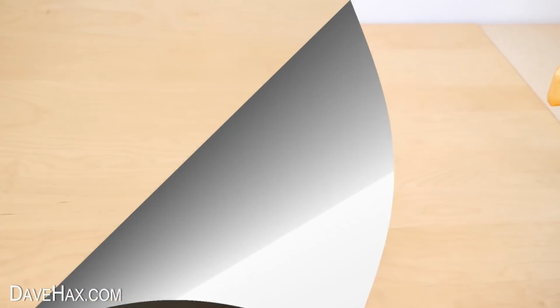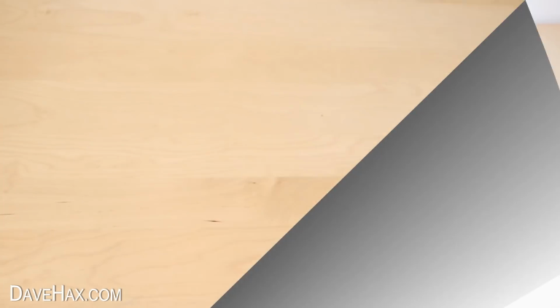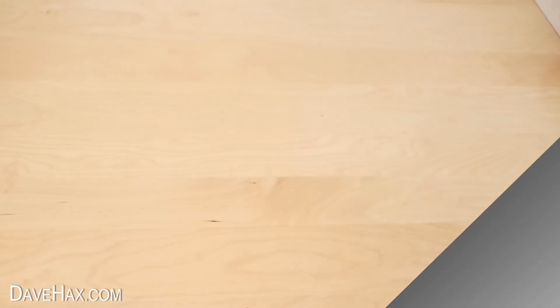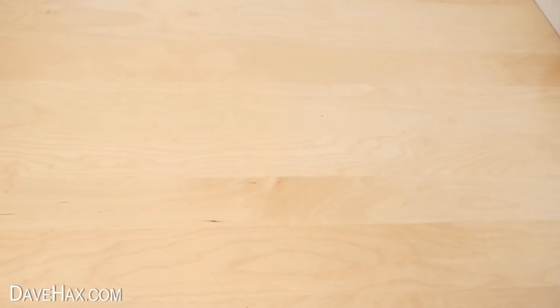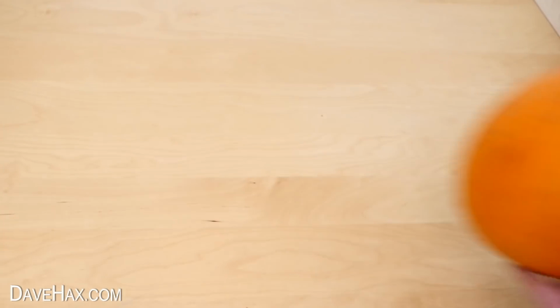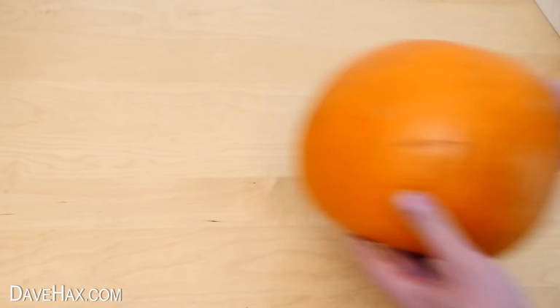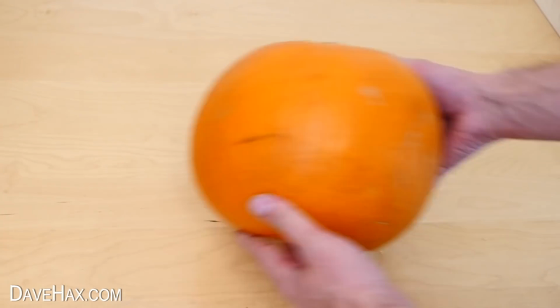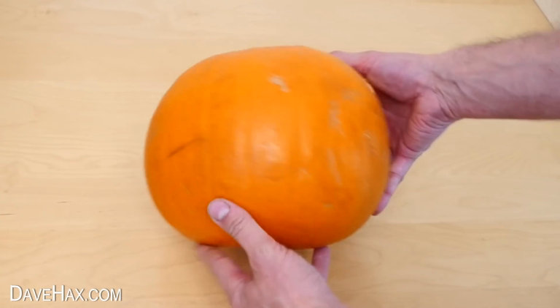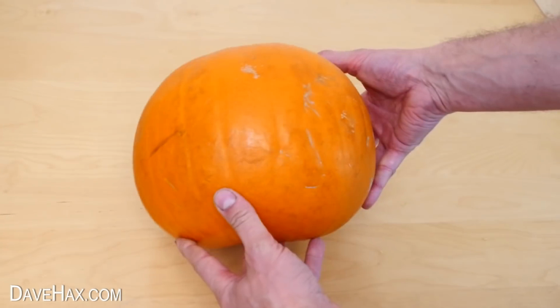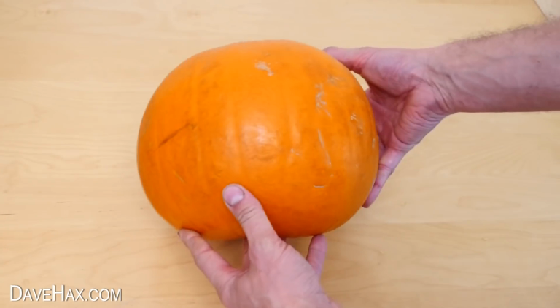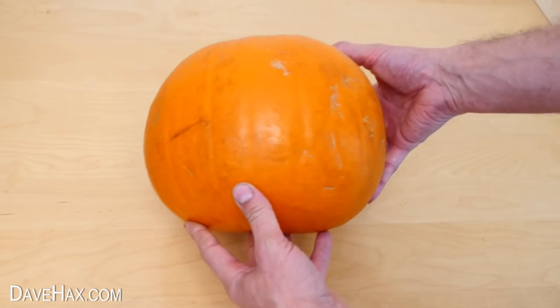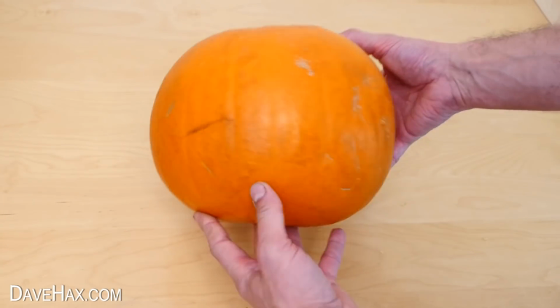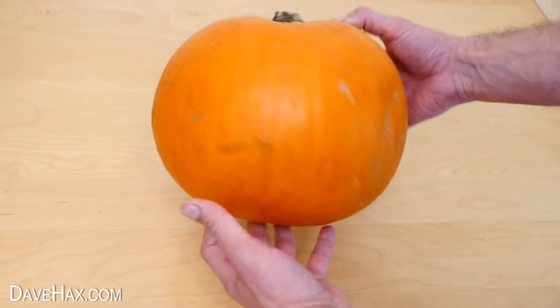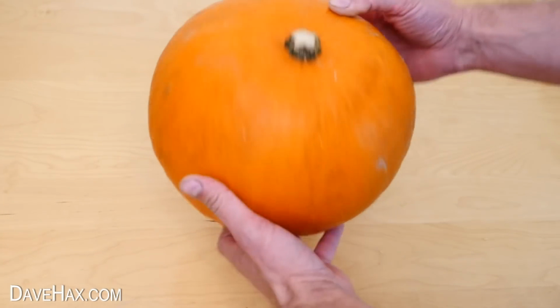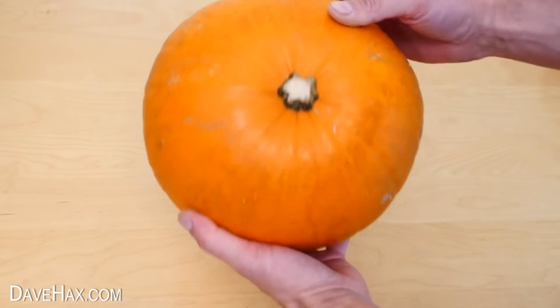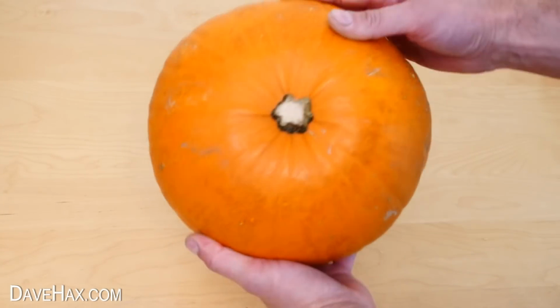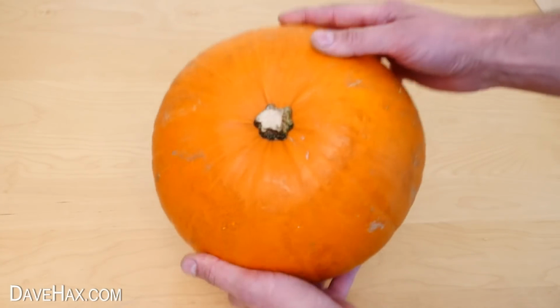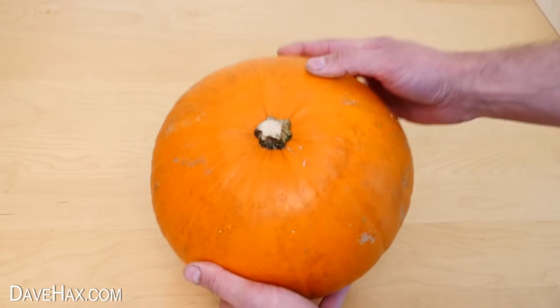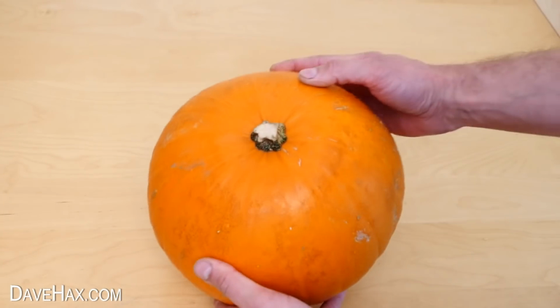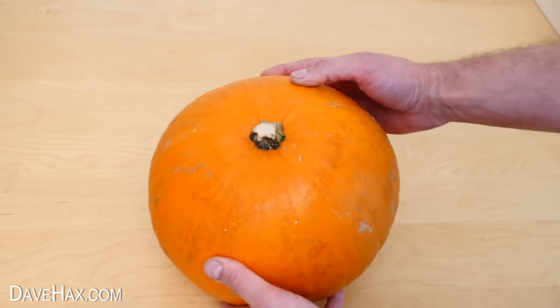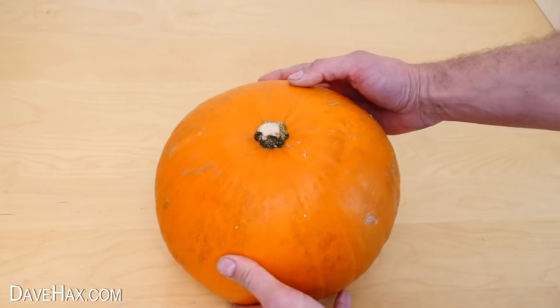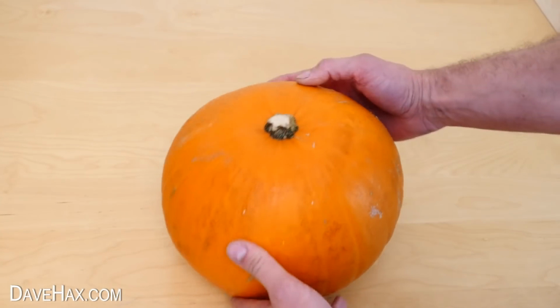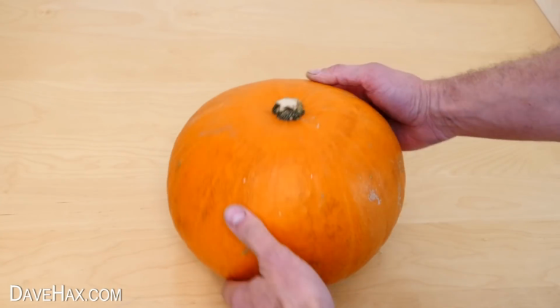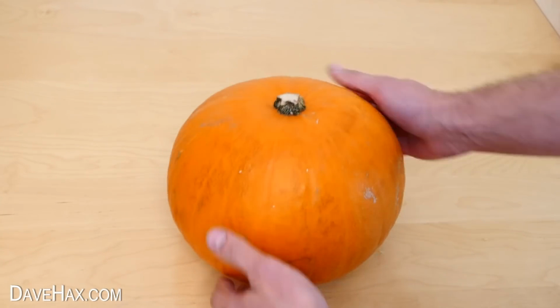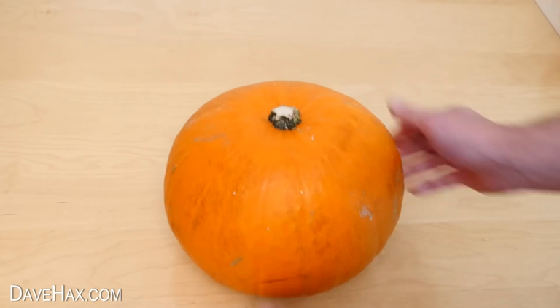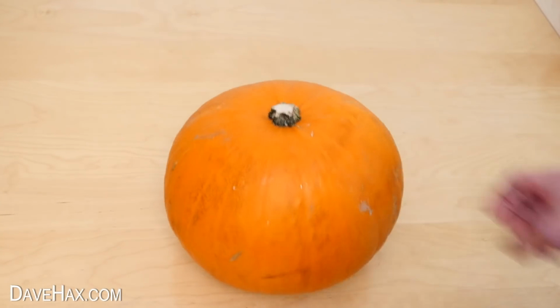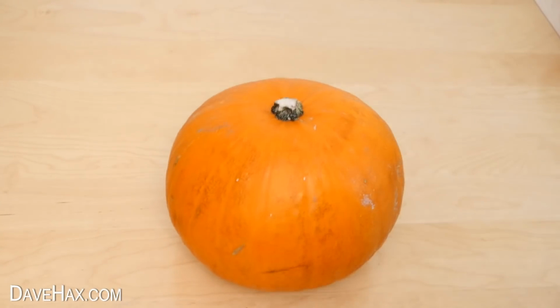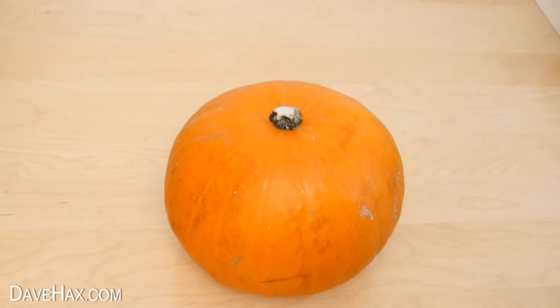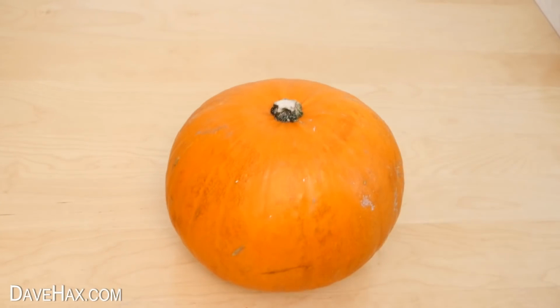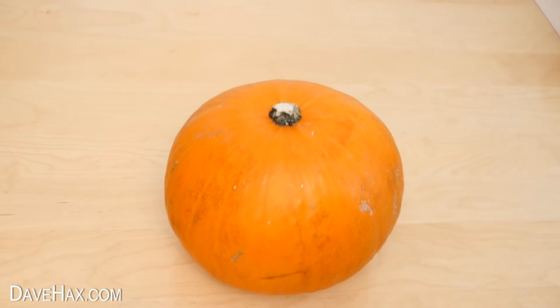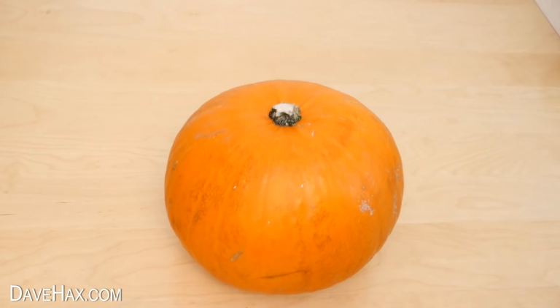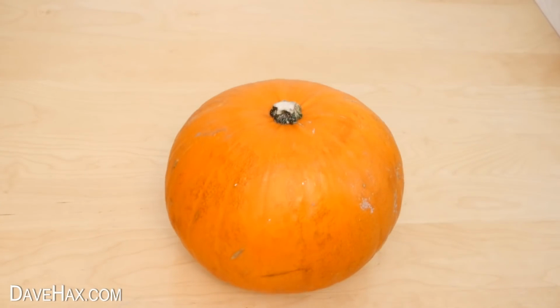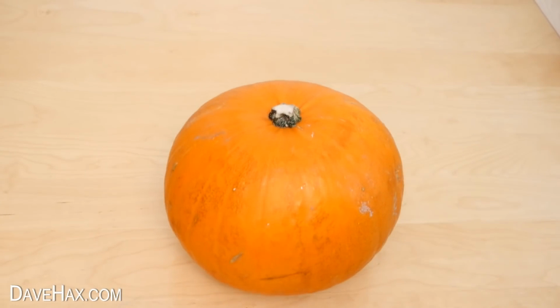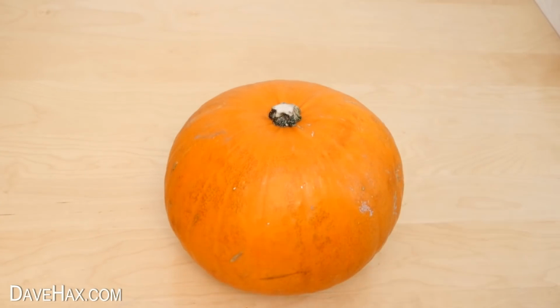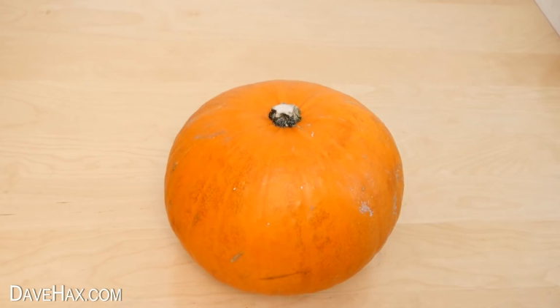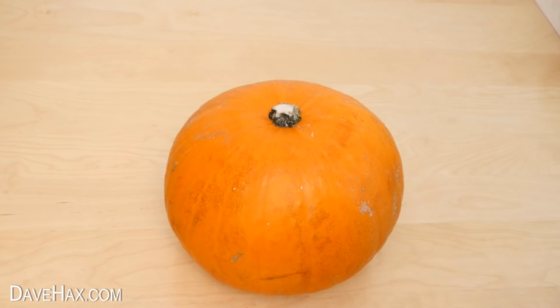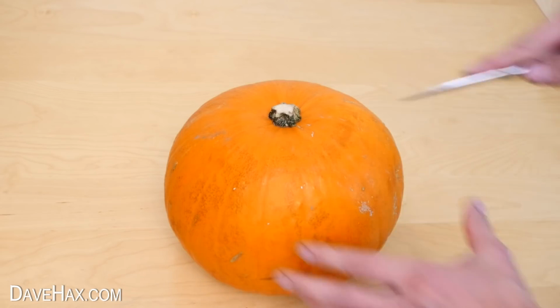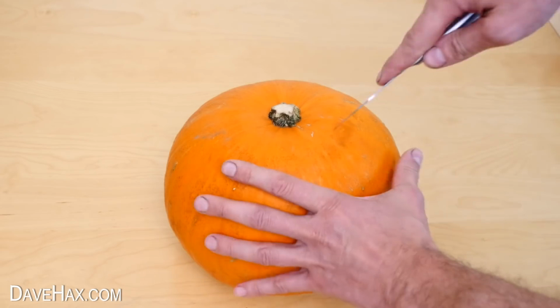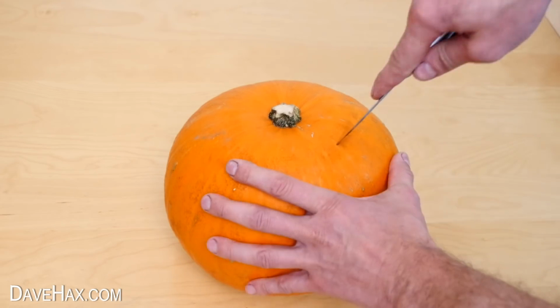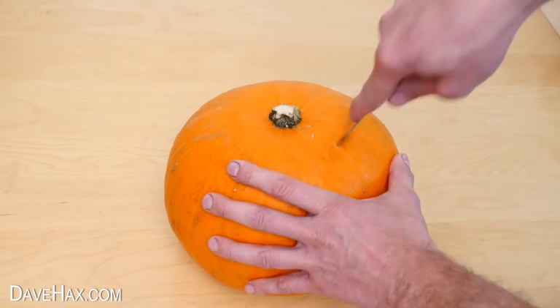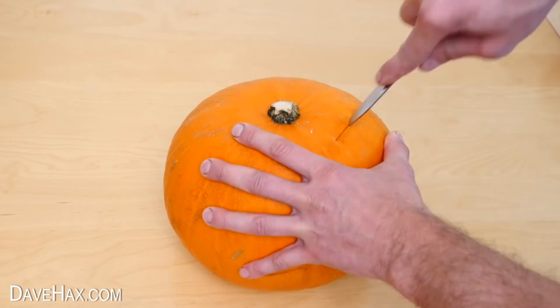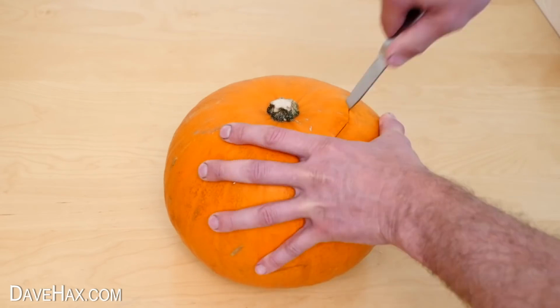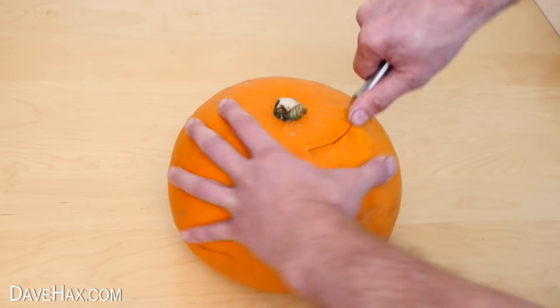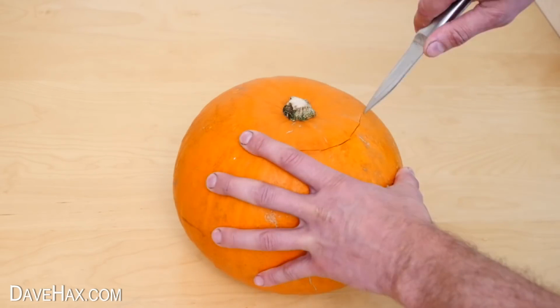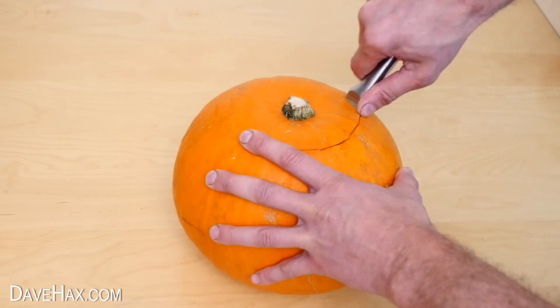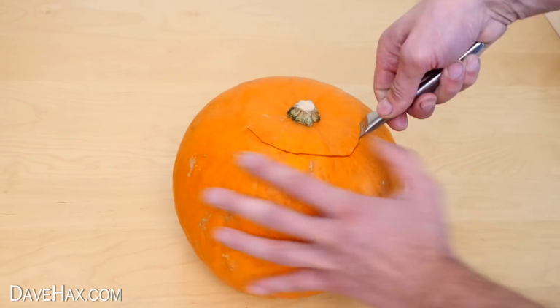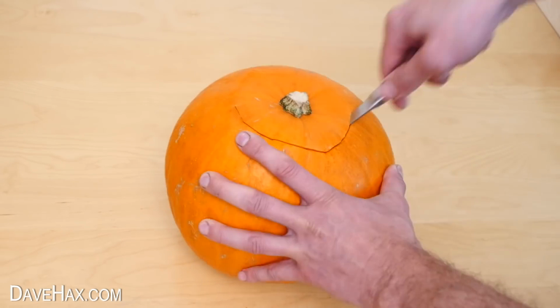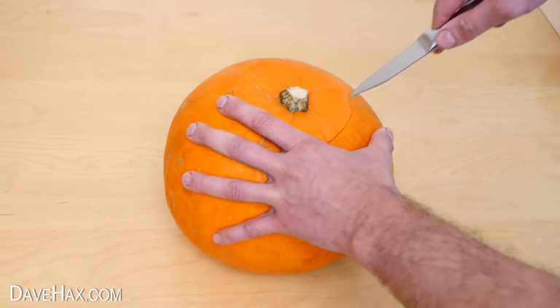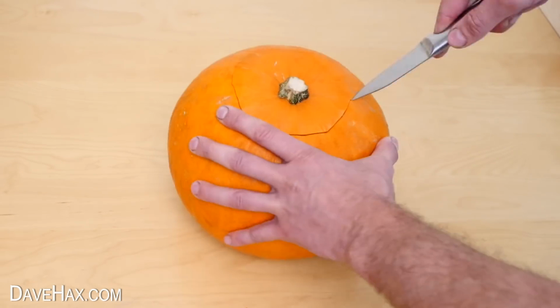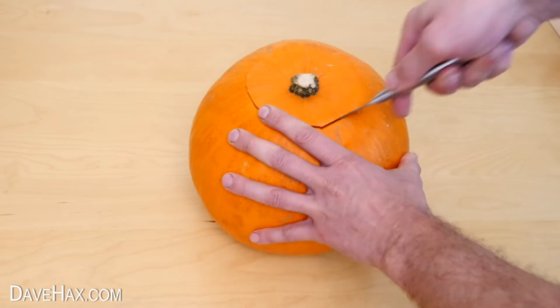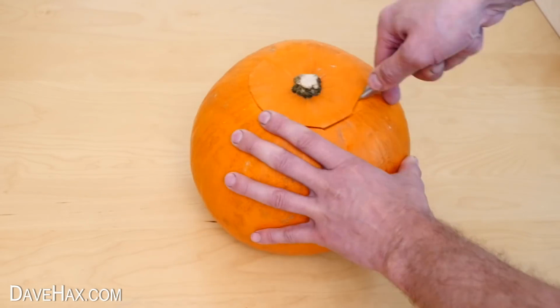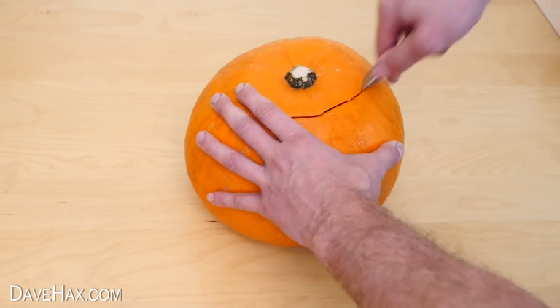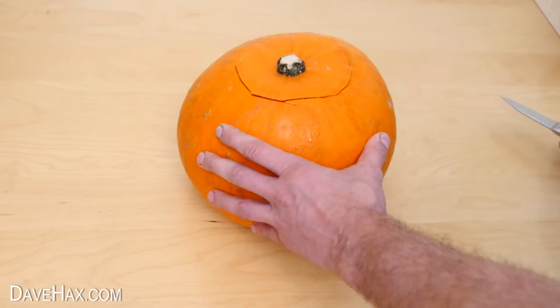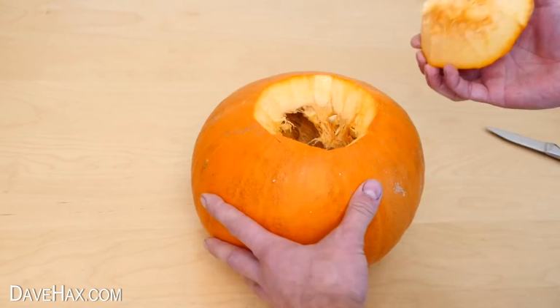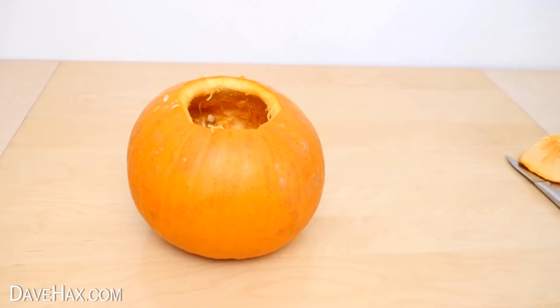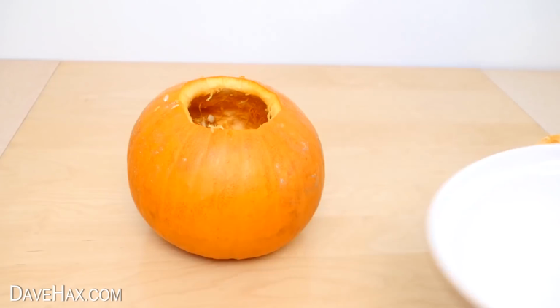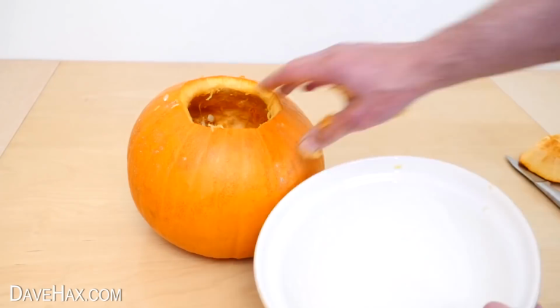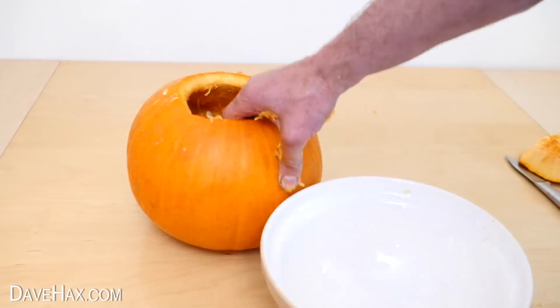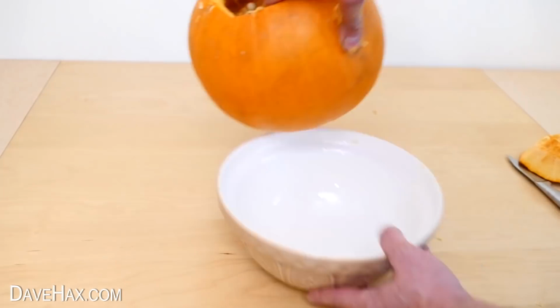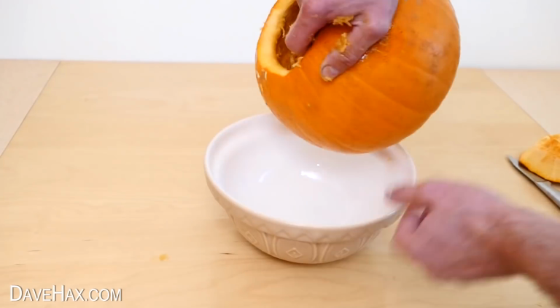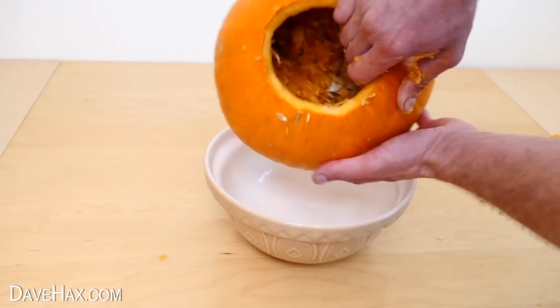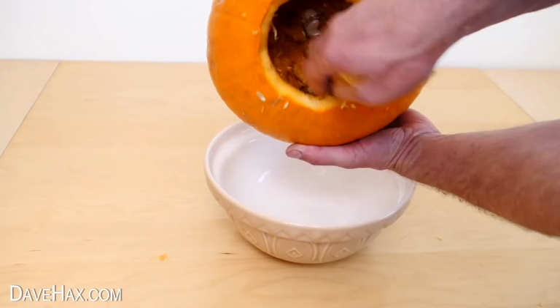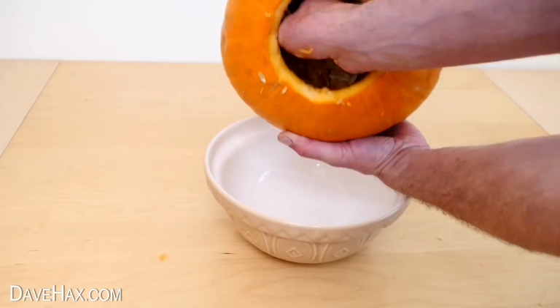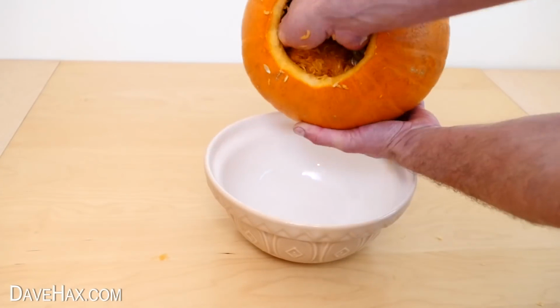Next I'm taking another pumpkin, which we're going to use for the Batman logo. As before, cut off the top and empty out the contents.